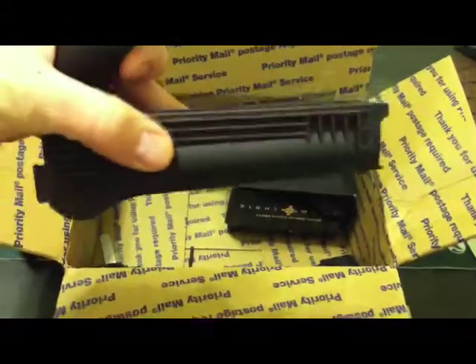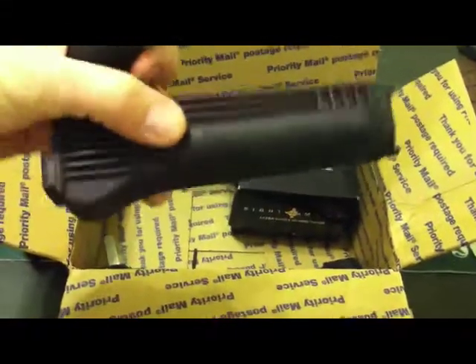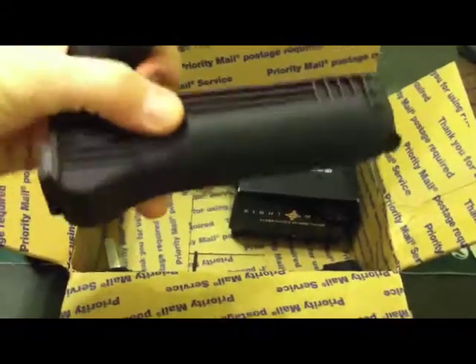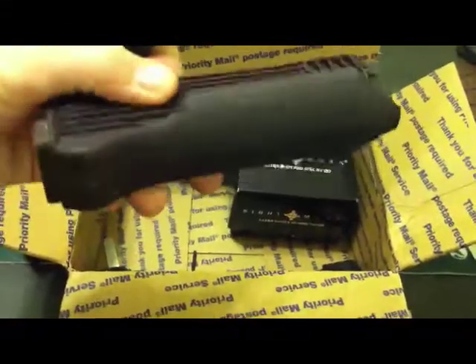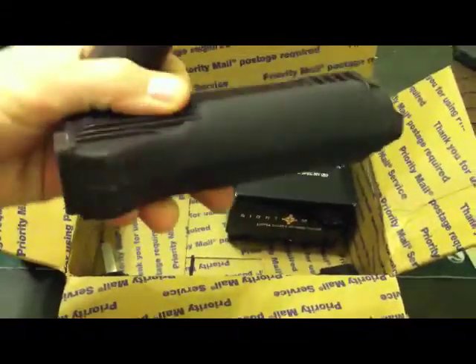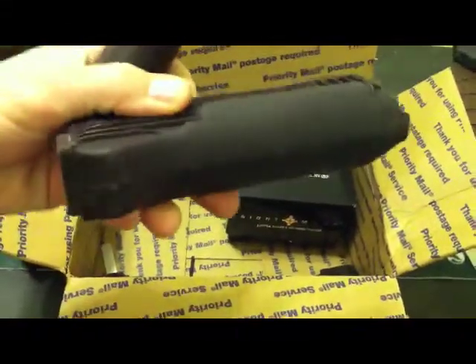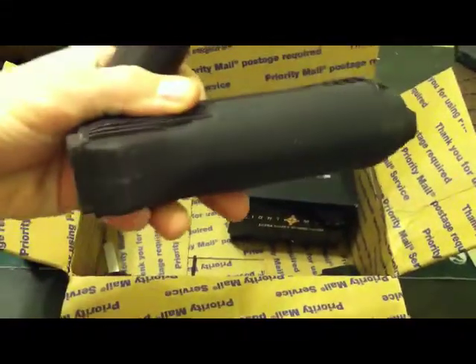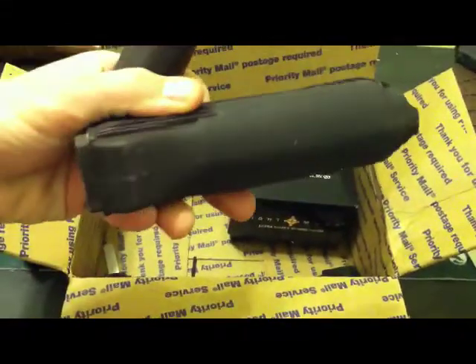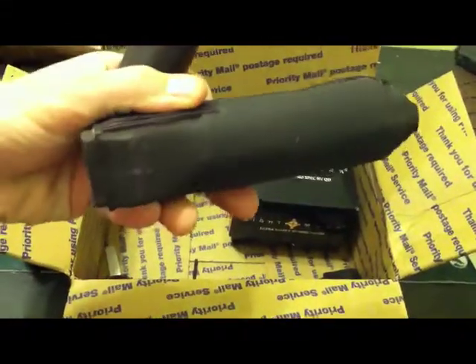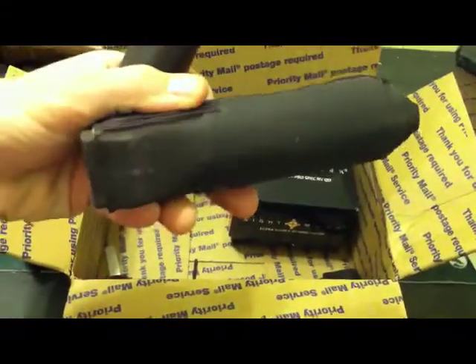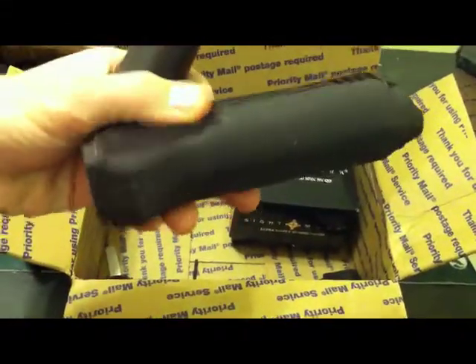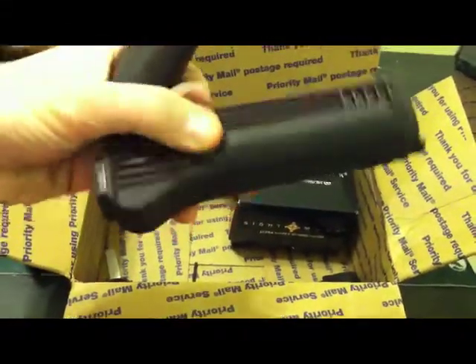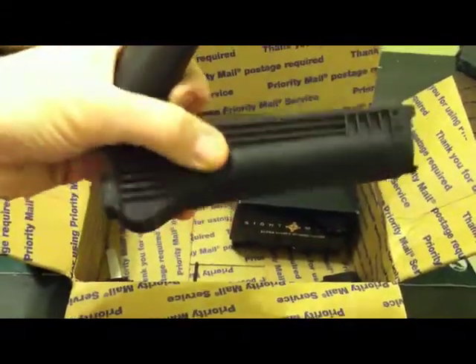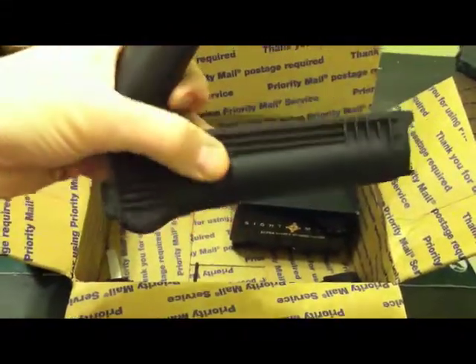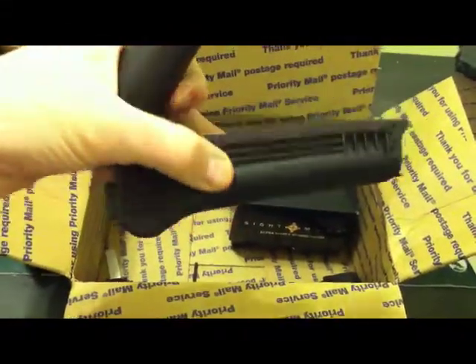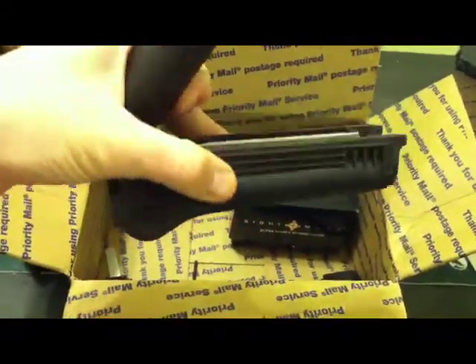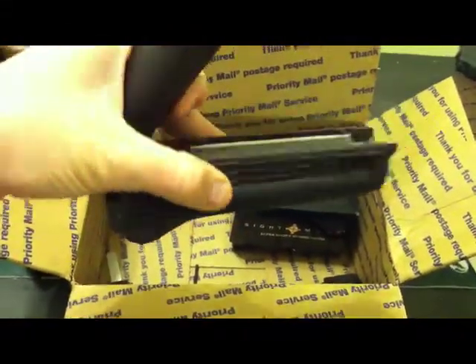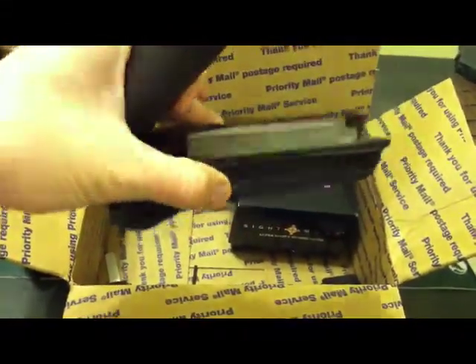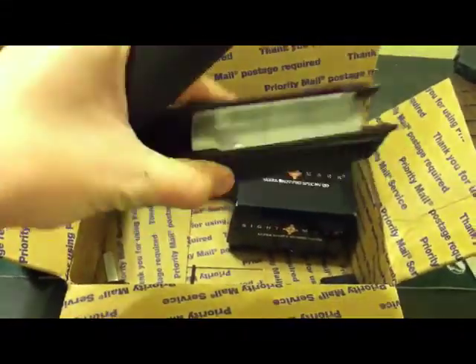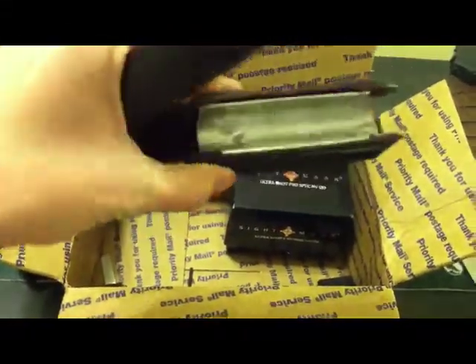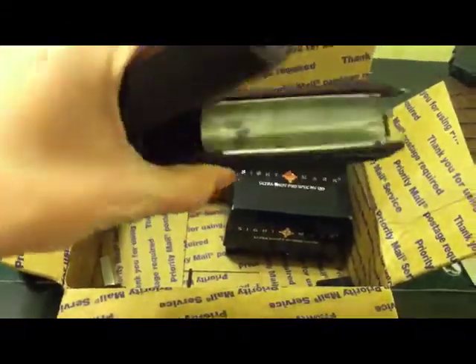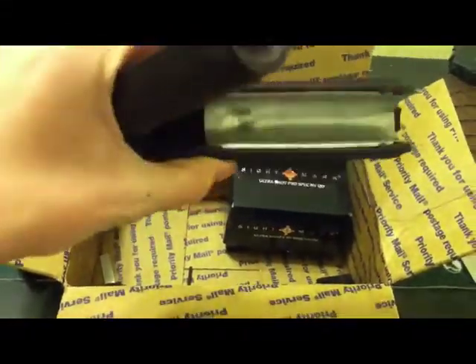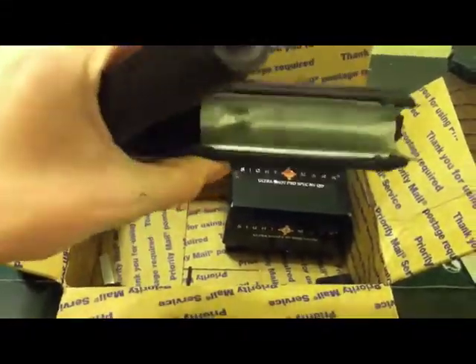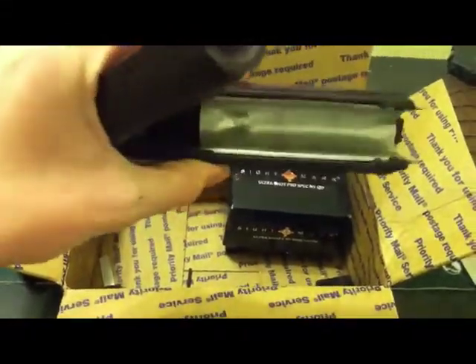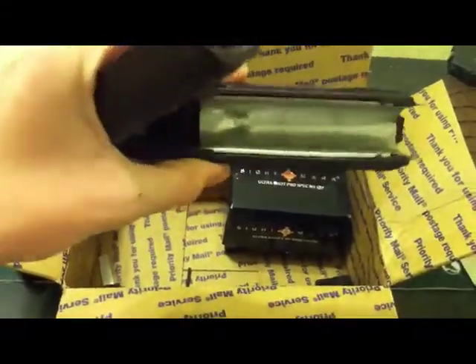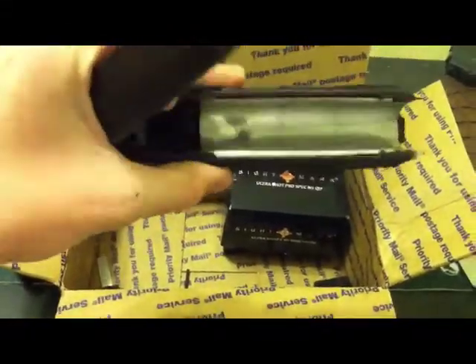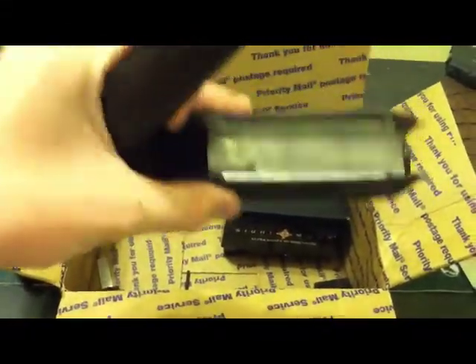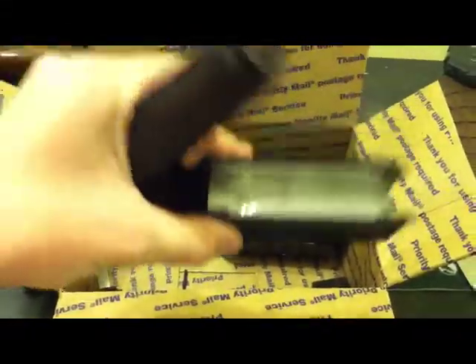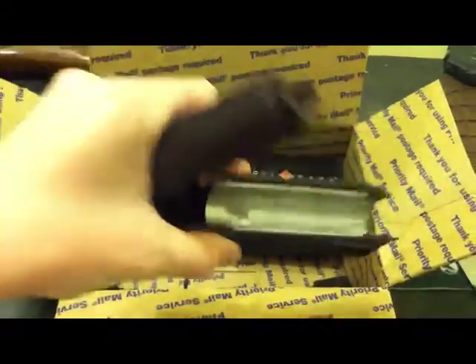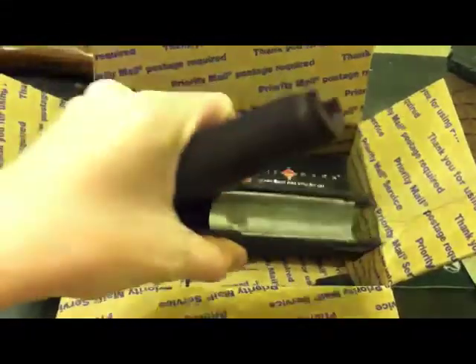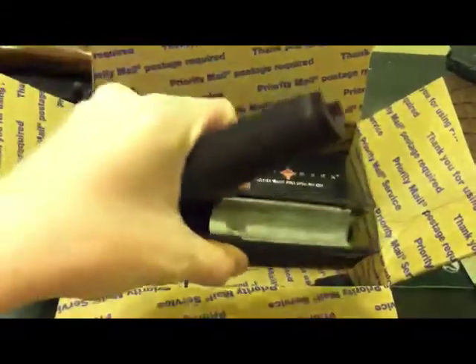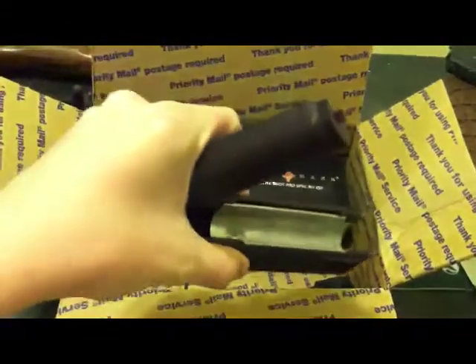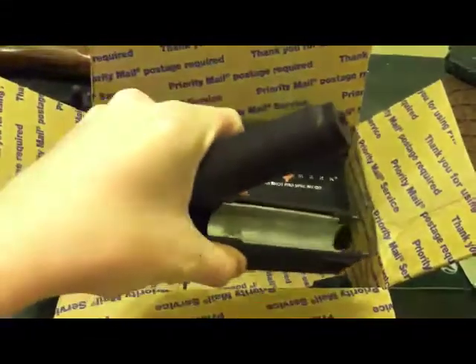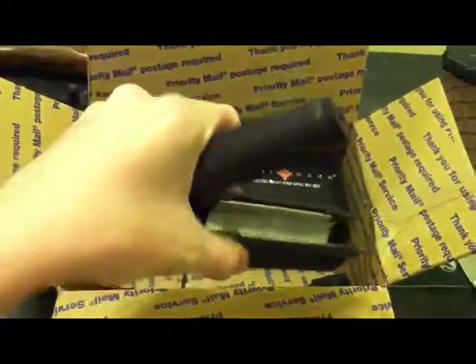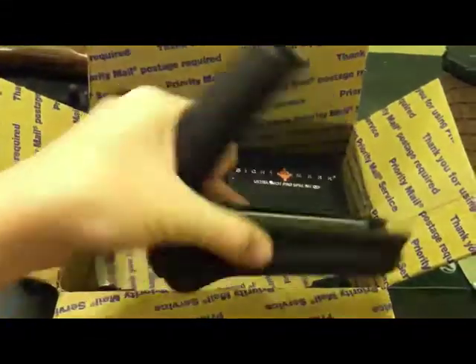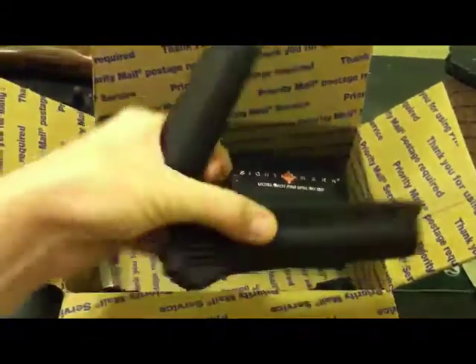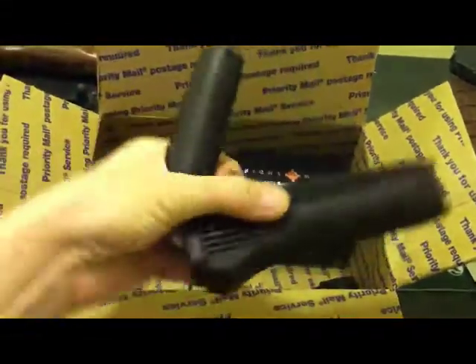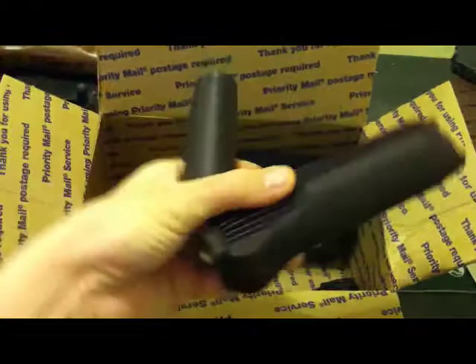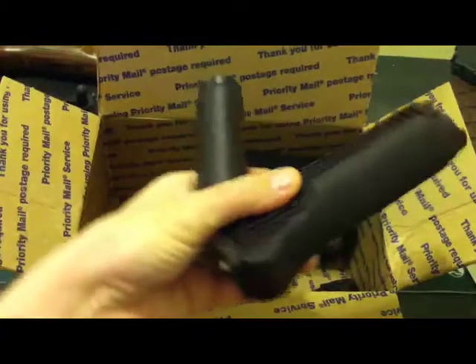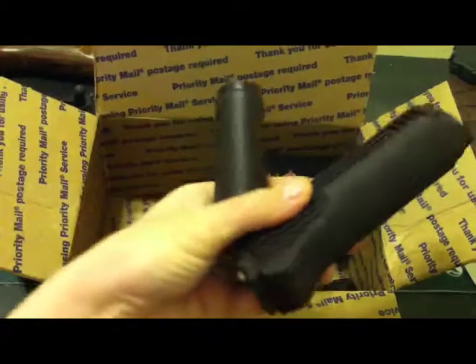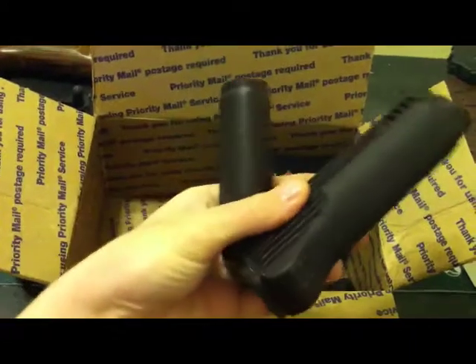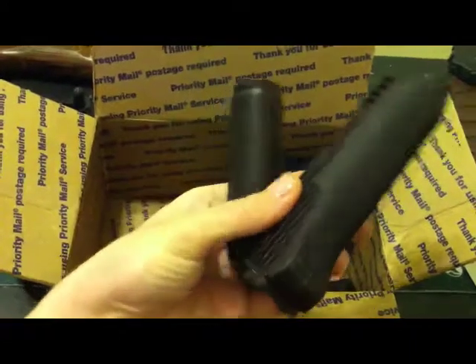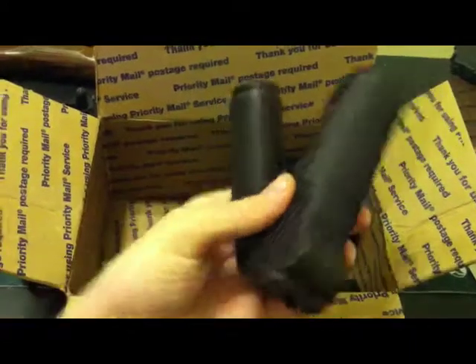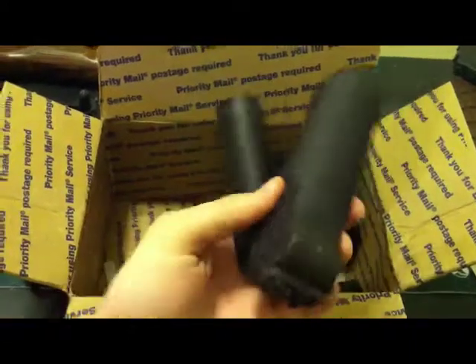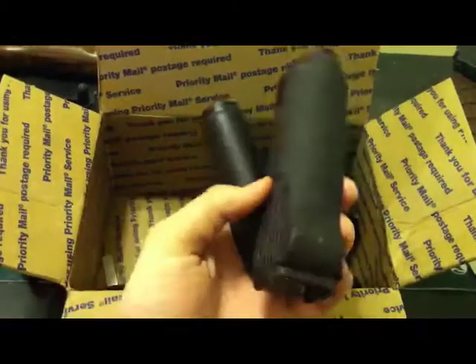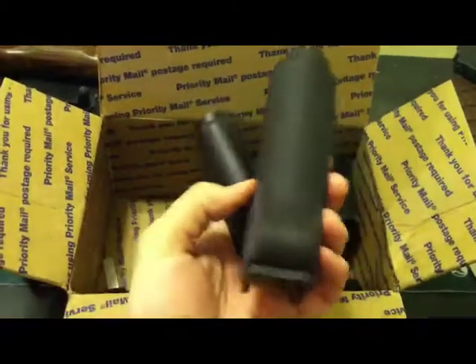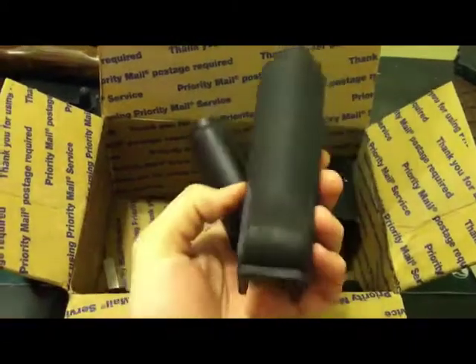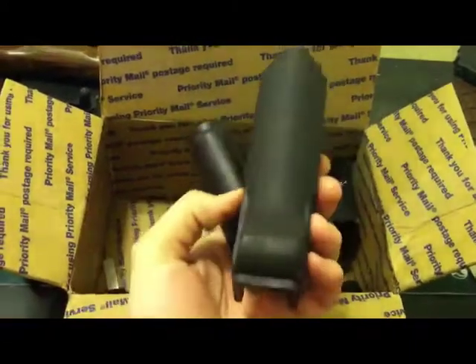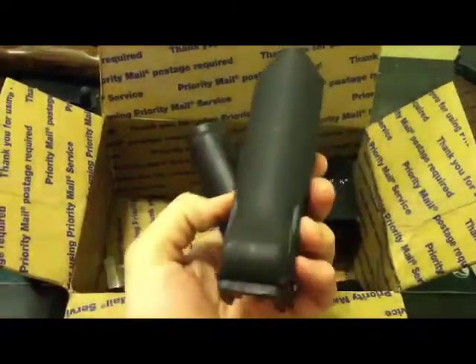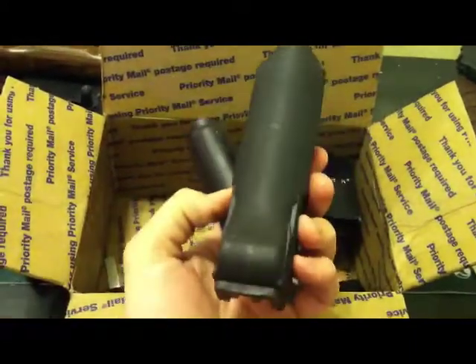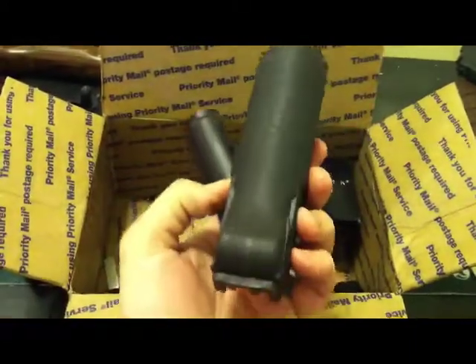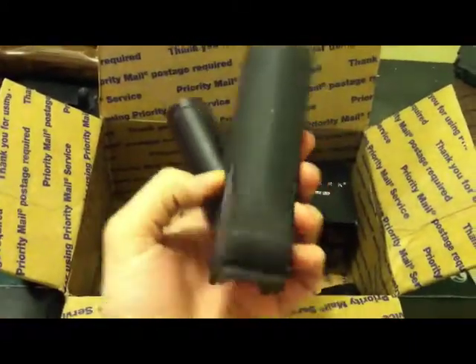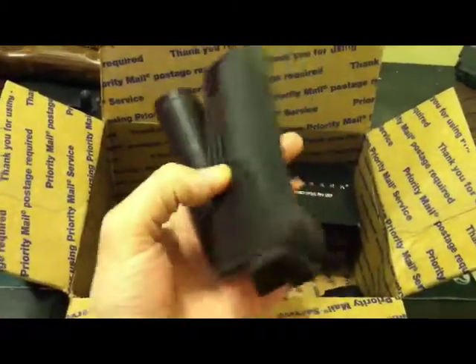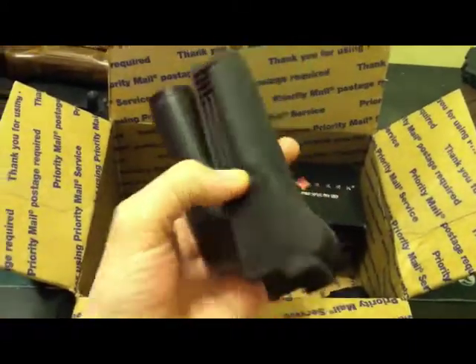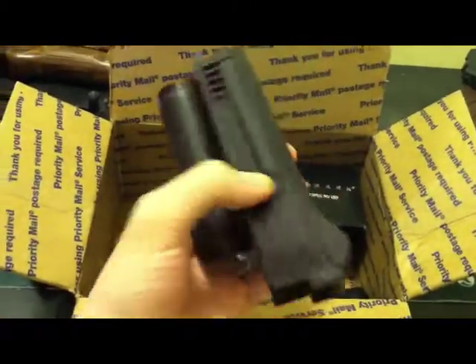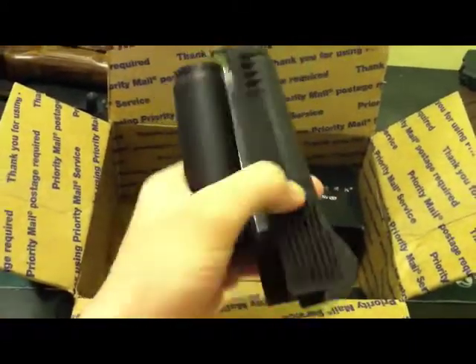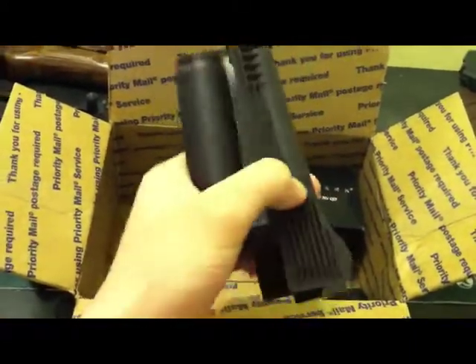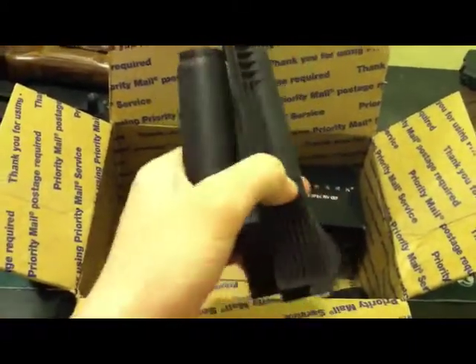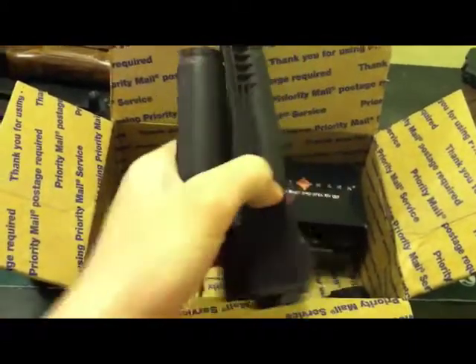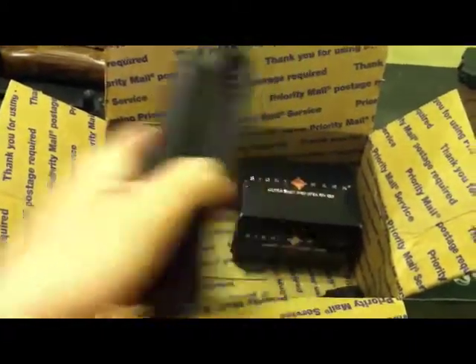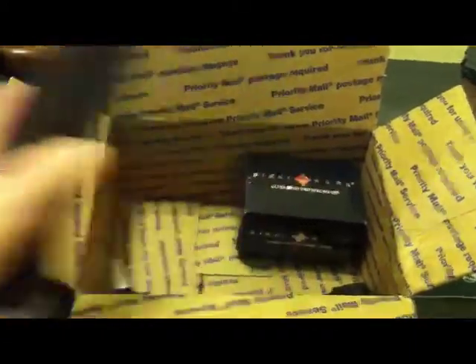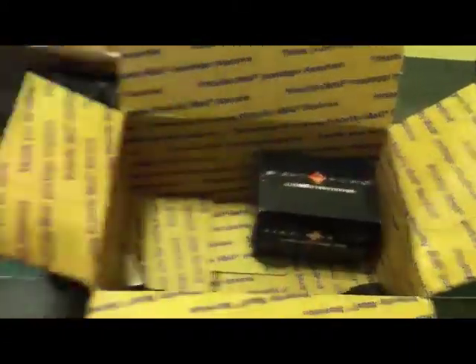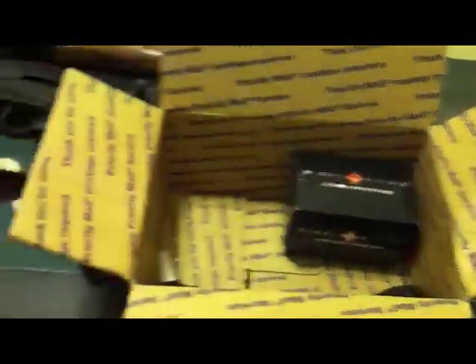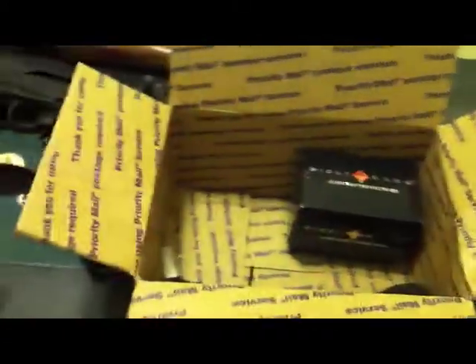First we got a plum handguard. It looks black, but it's actually plum Russian handguard. That's awesome.